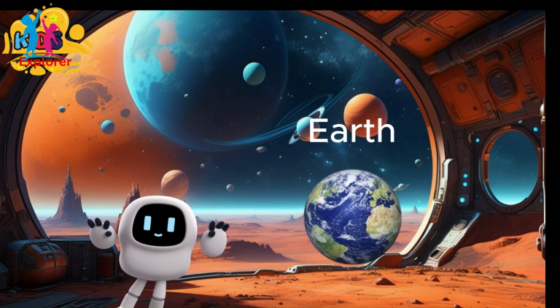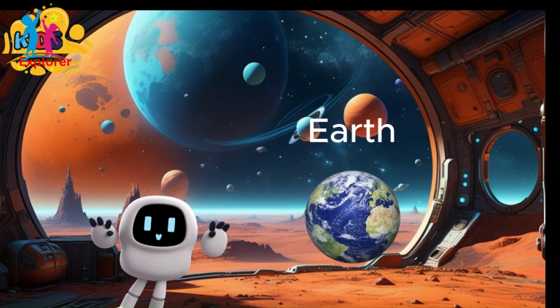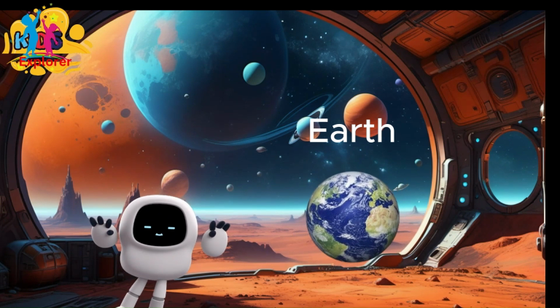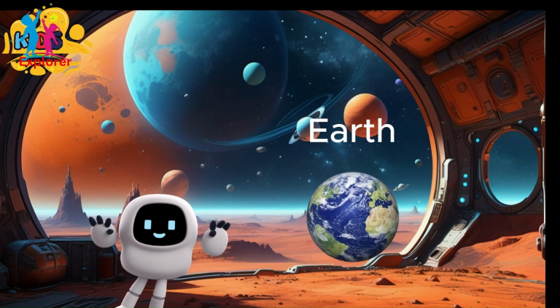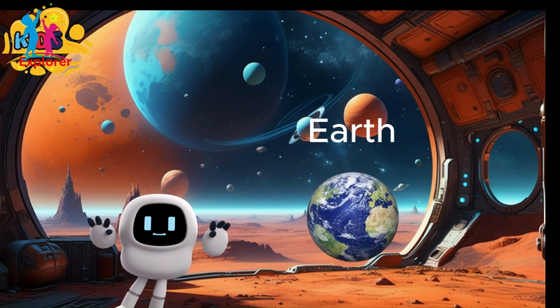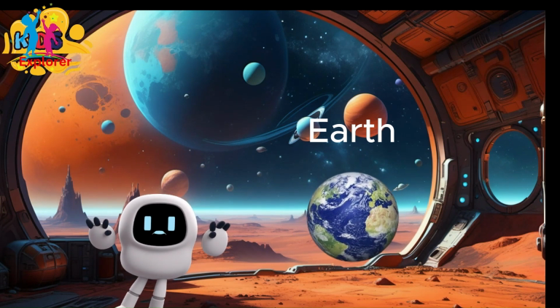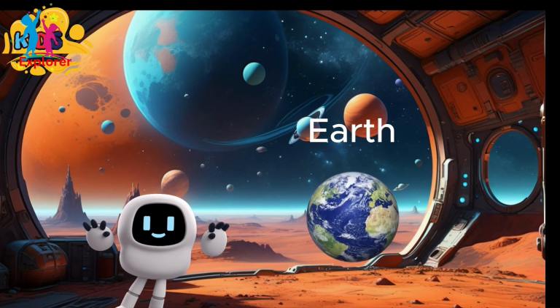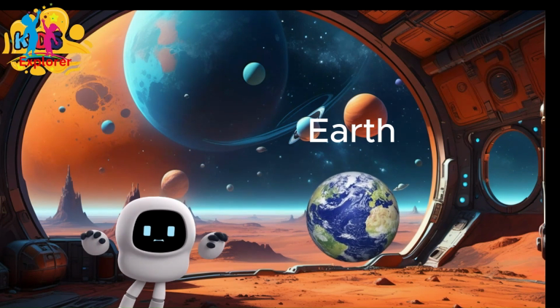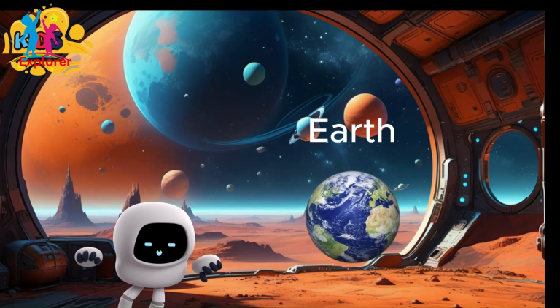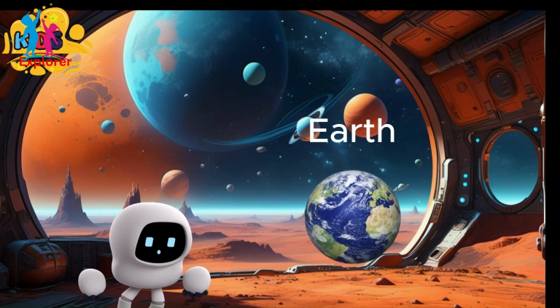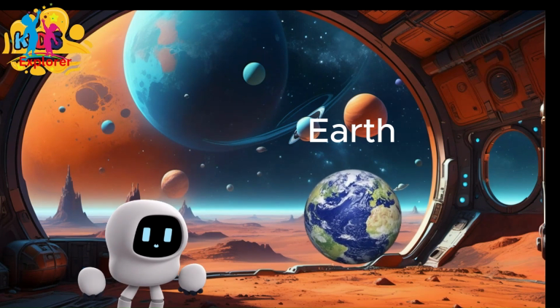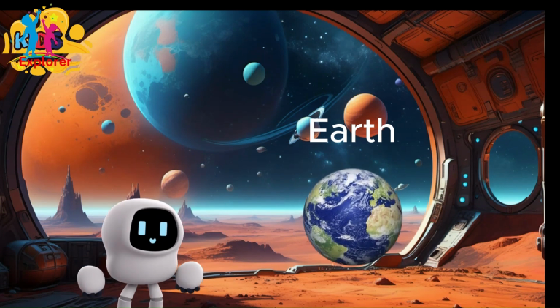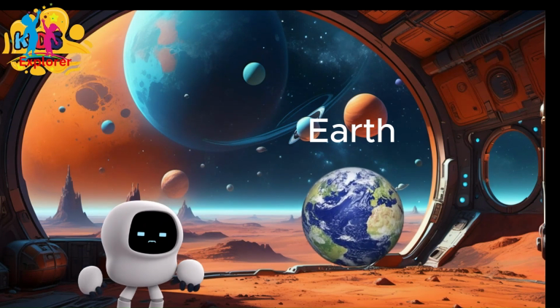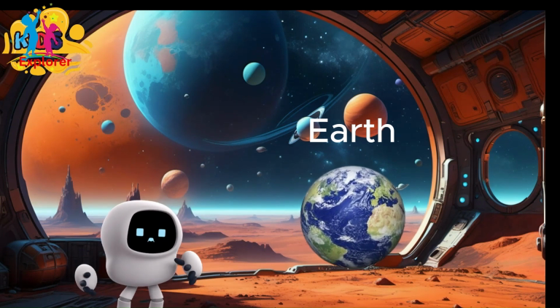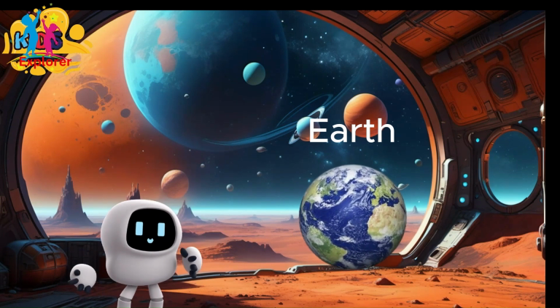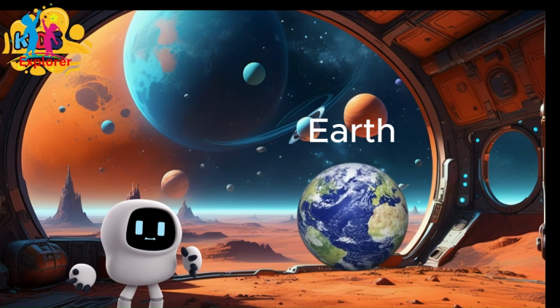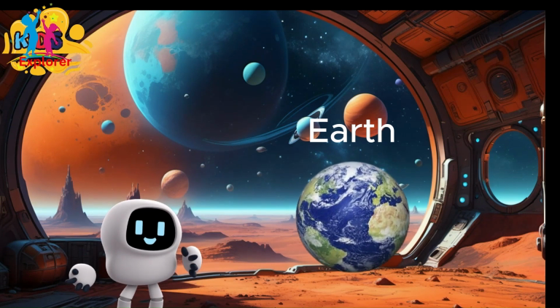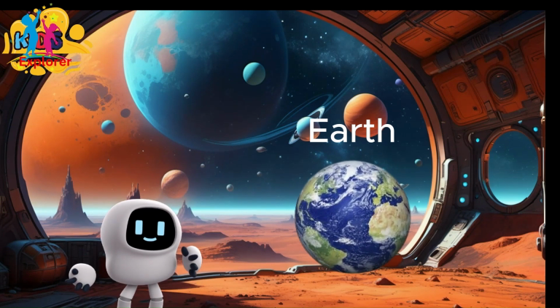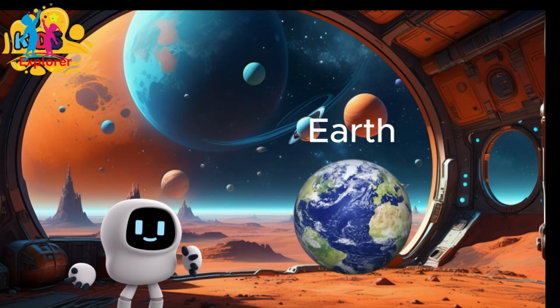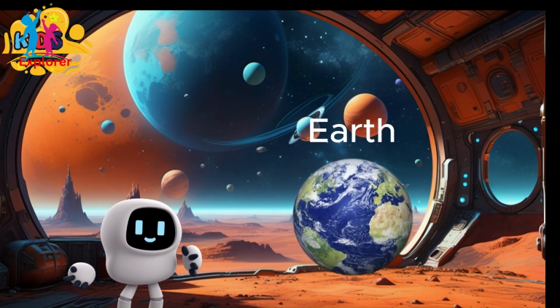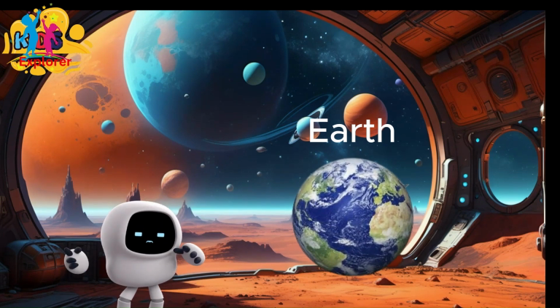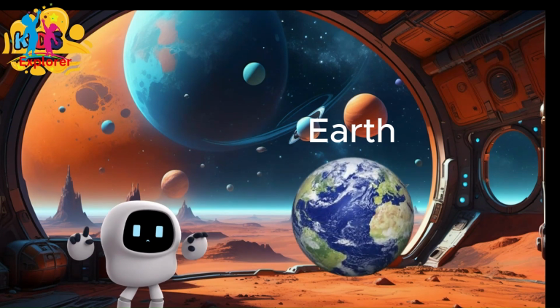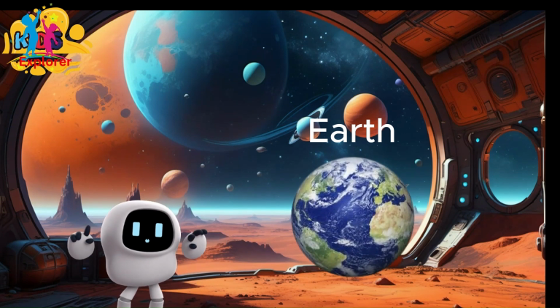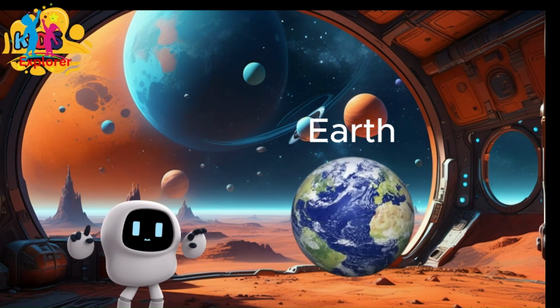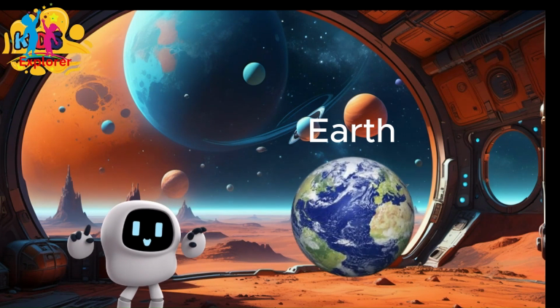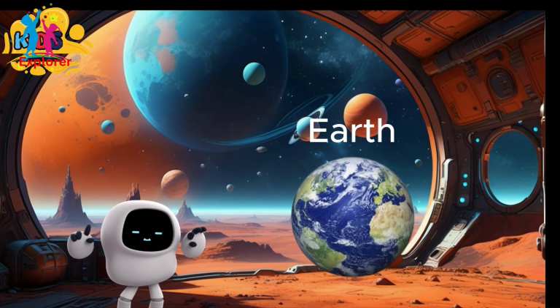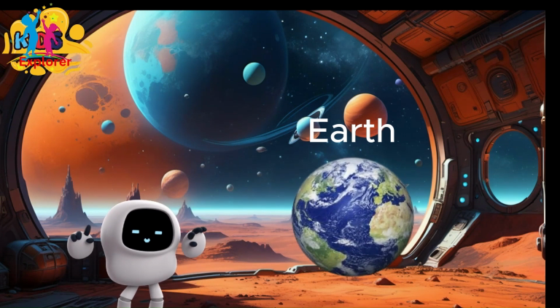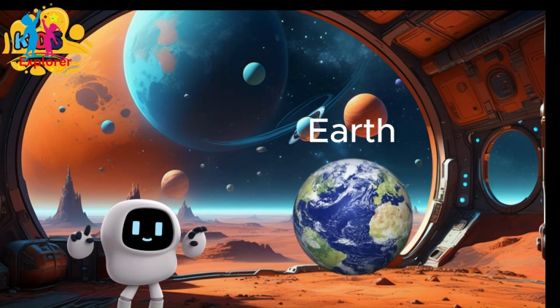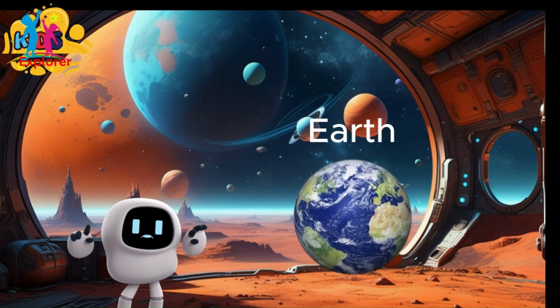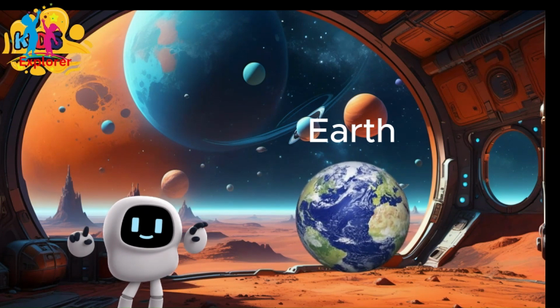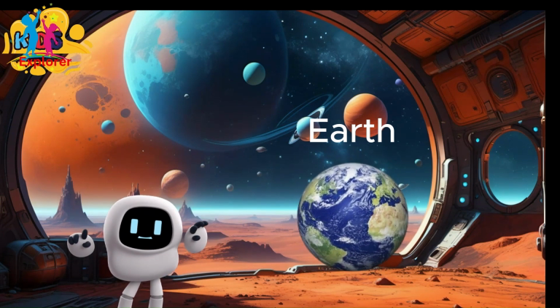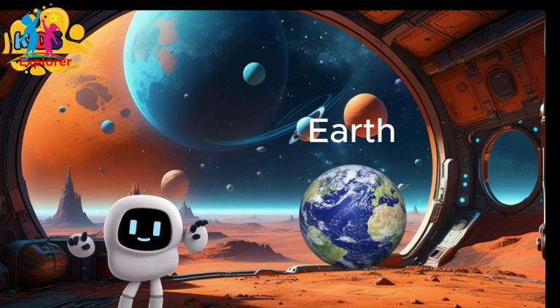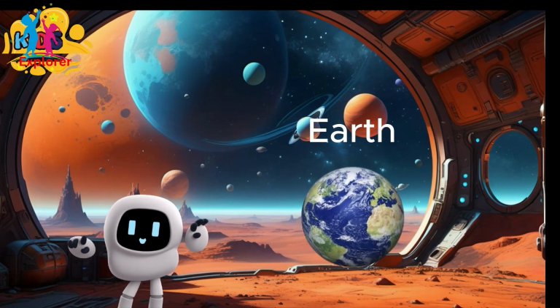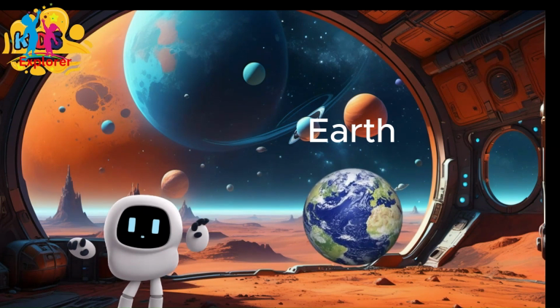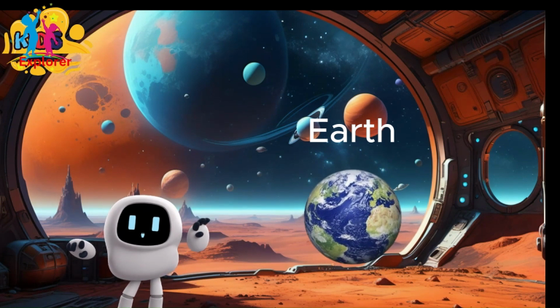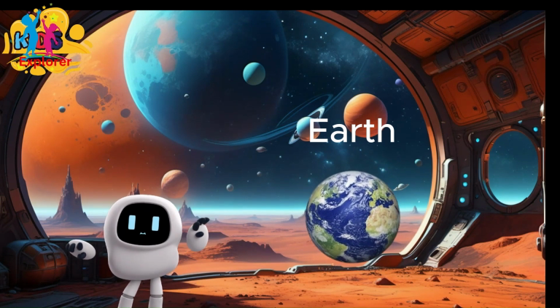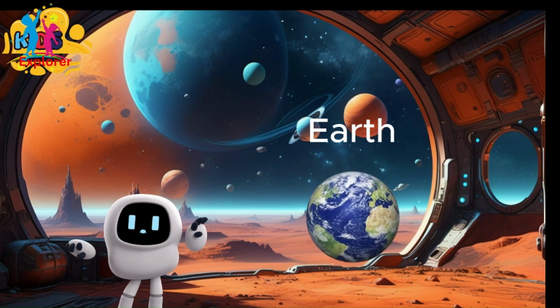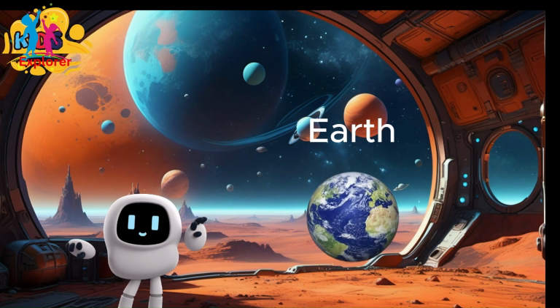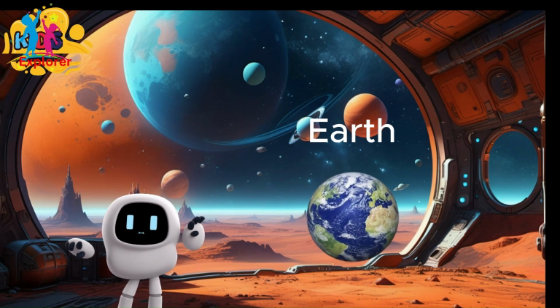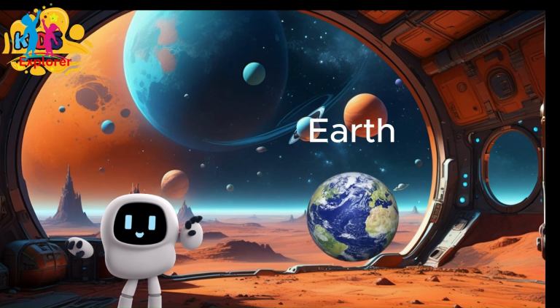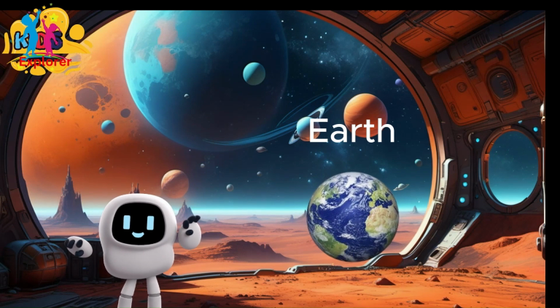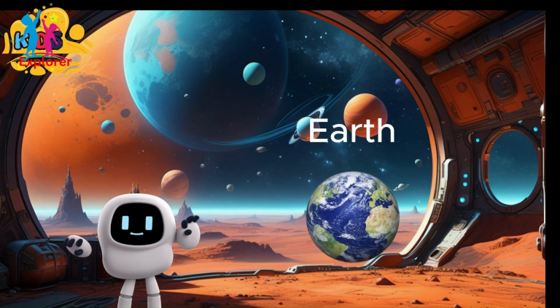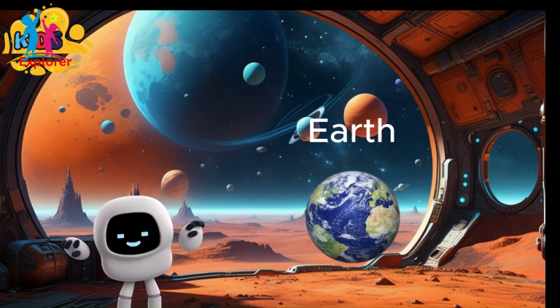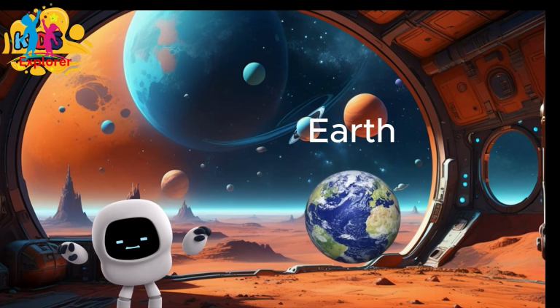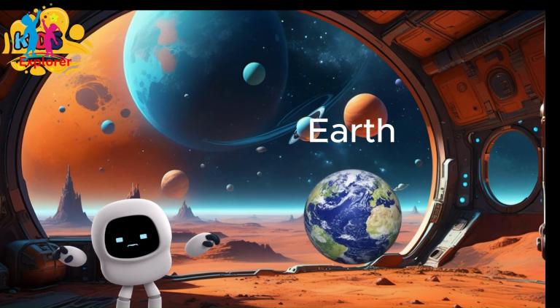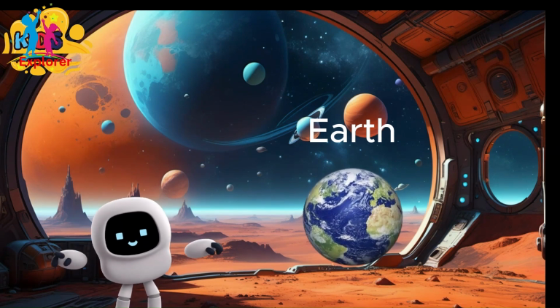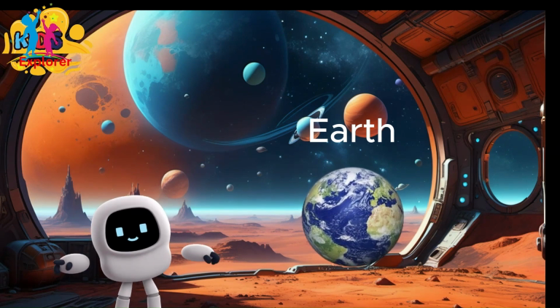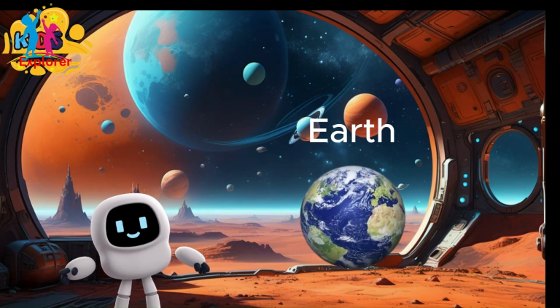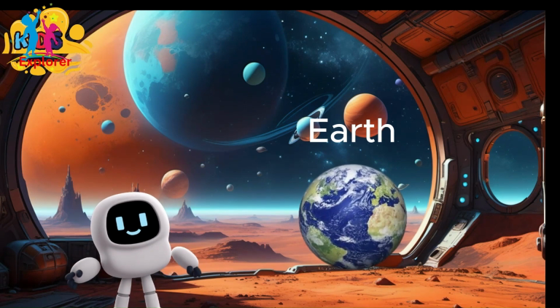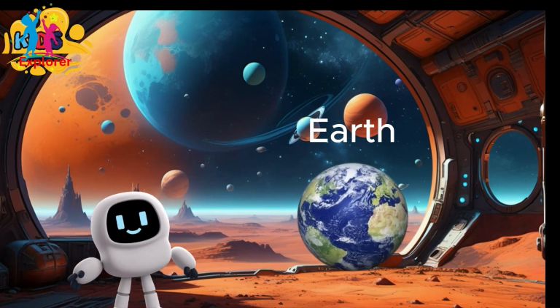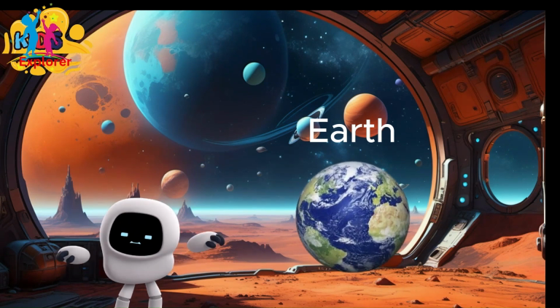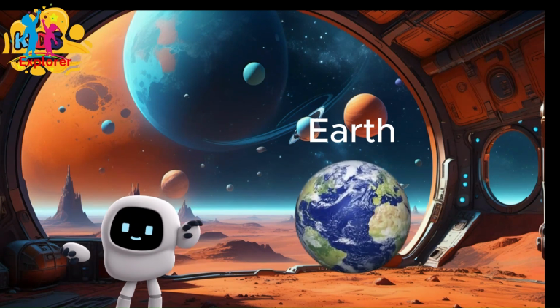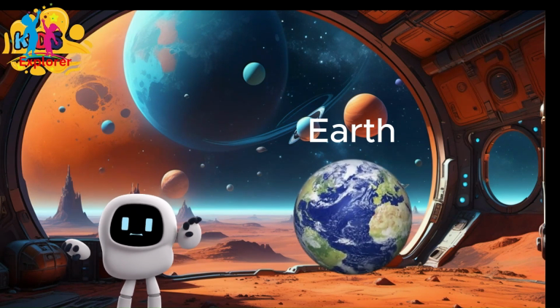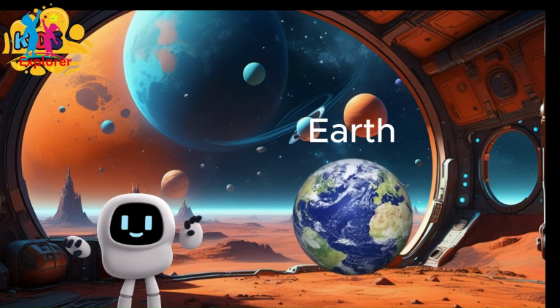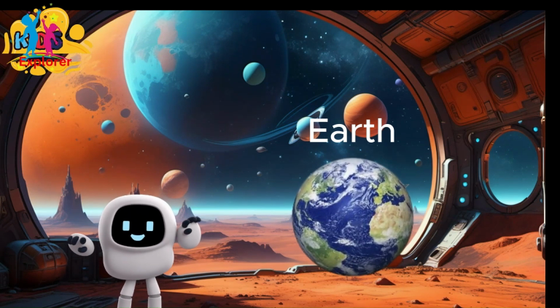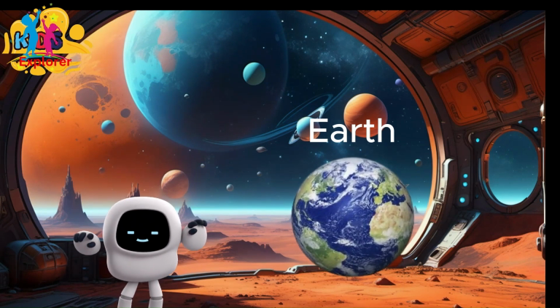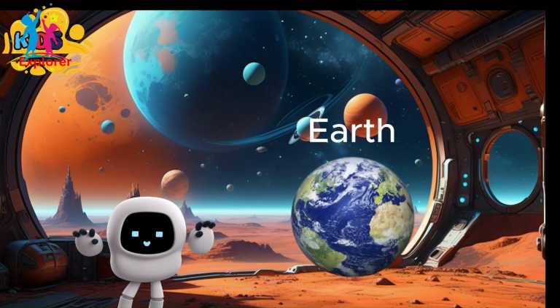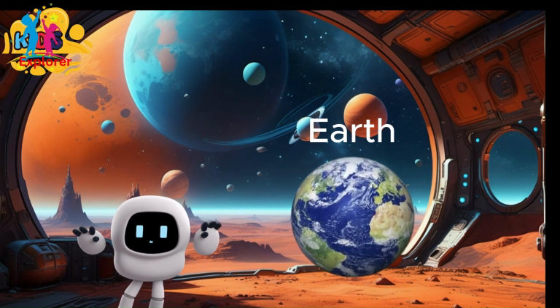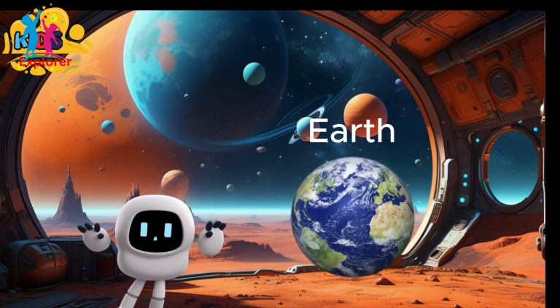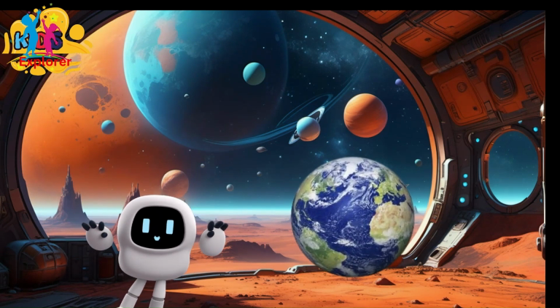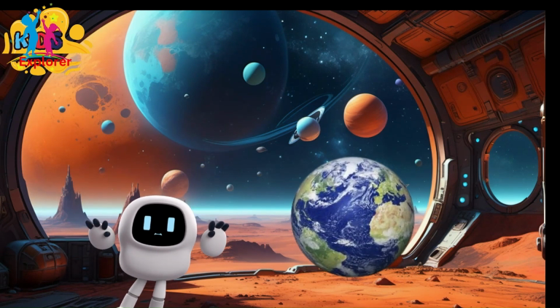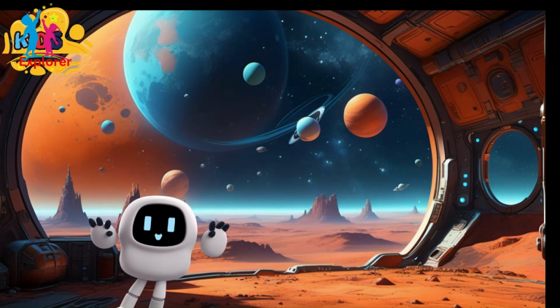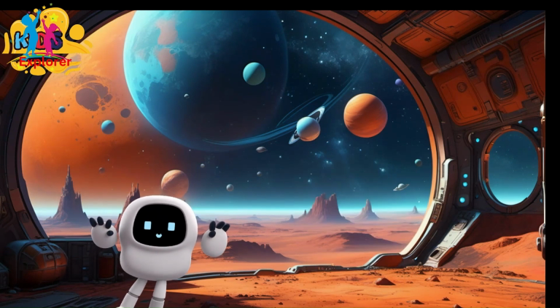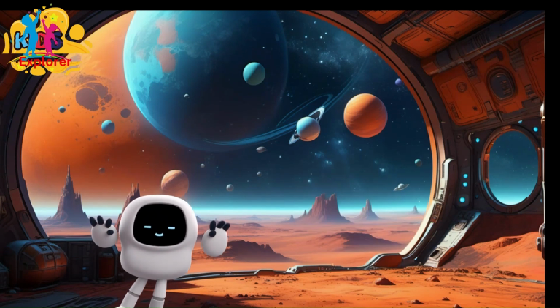Spring, summer, autumn, and winter — all thanks to Earth's orbit. Its temperature reaches to about 15 degrees.